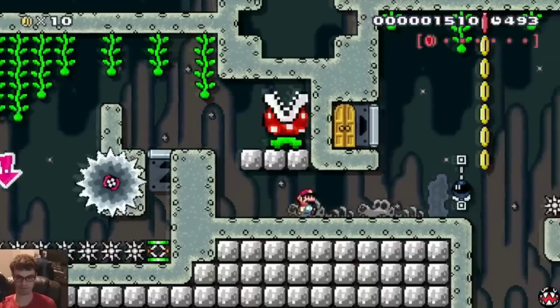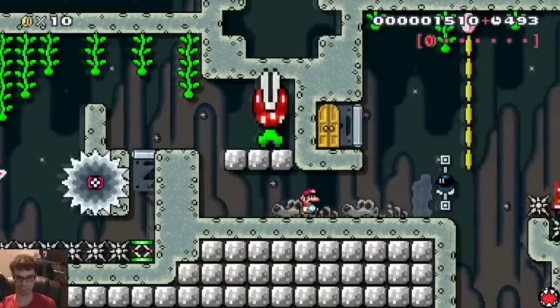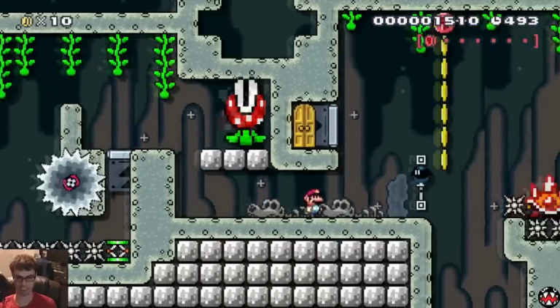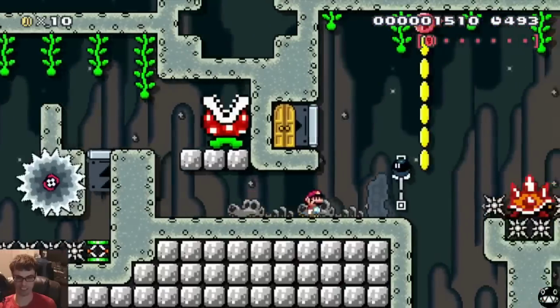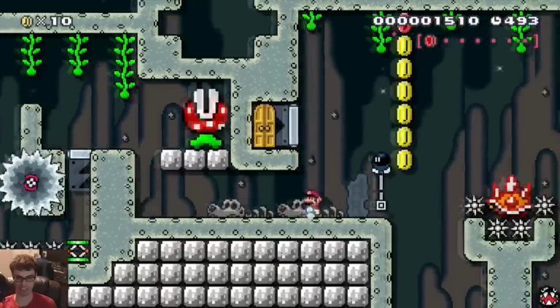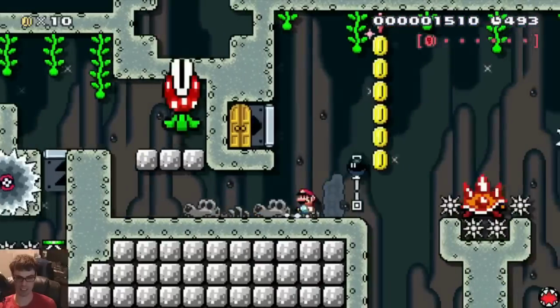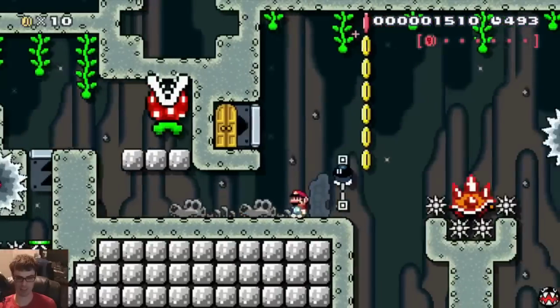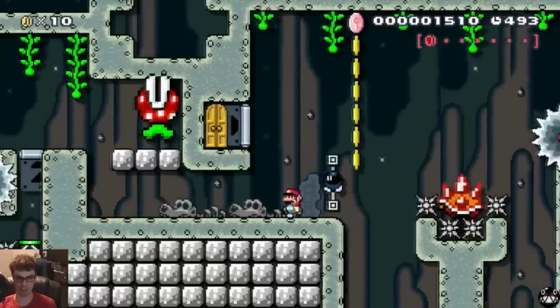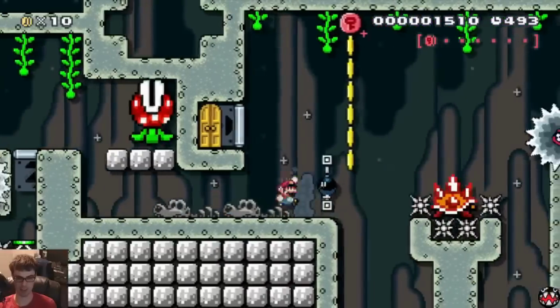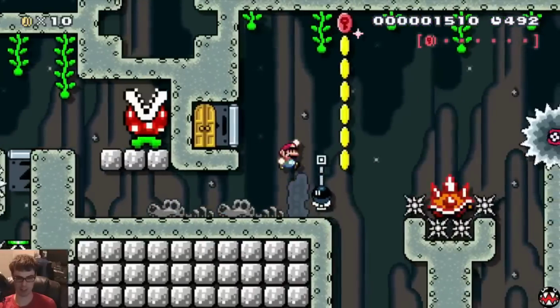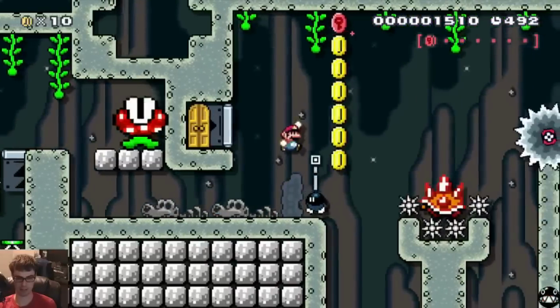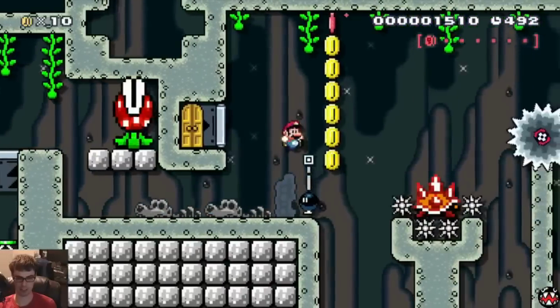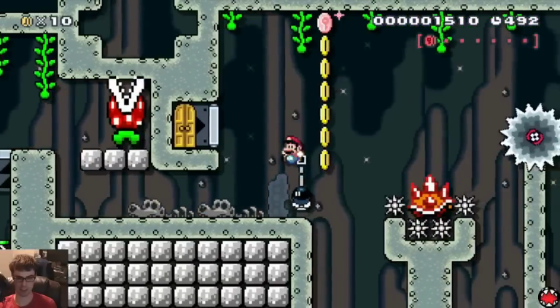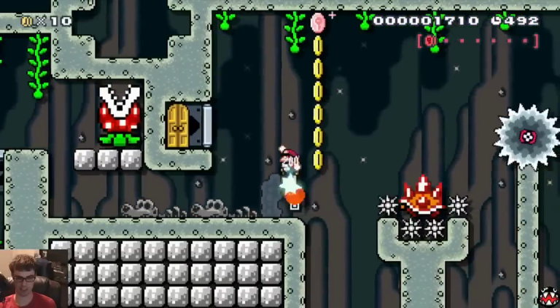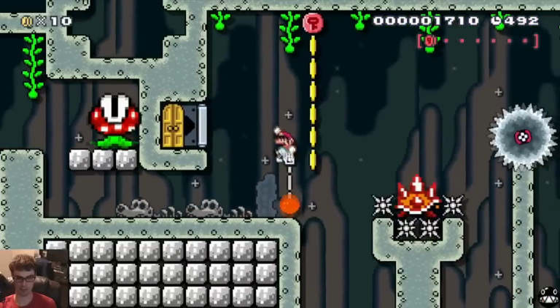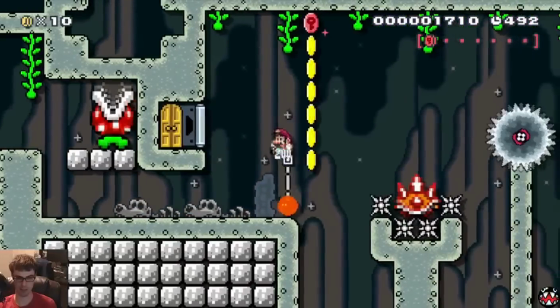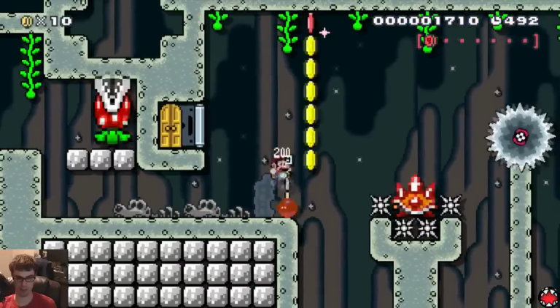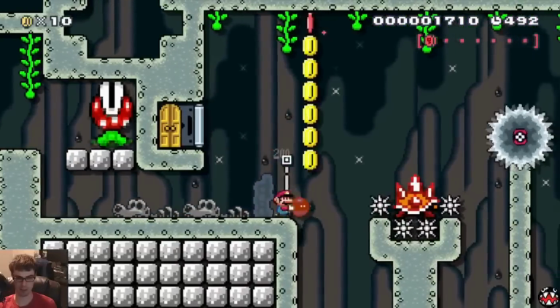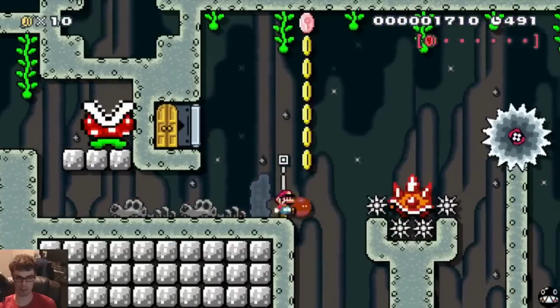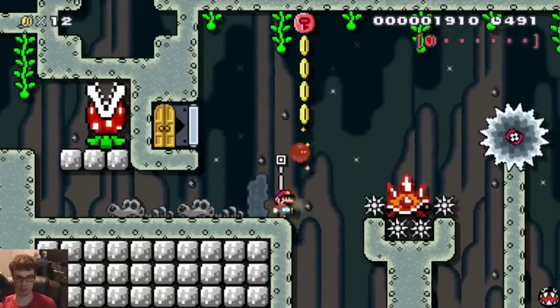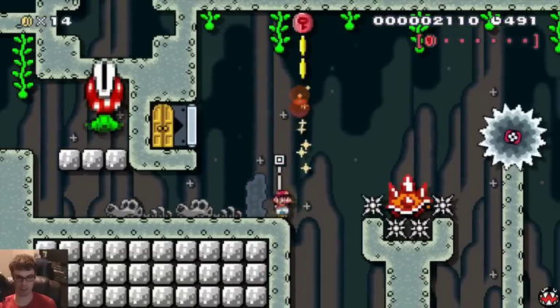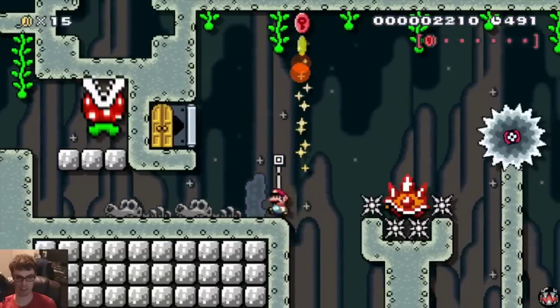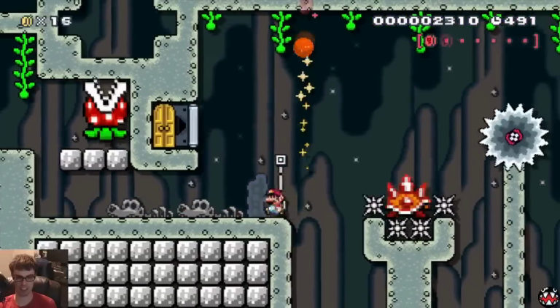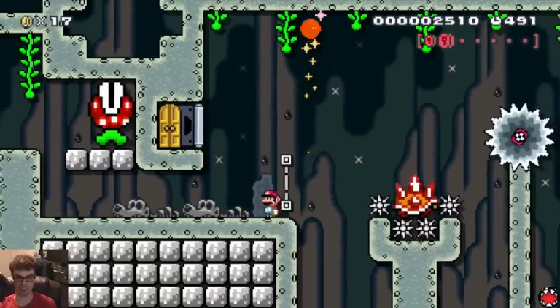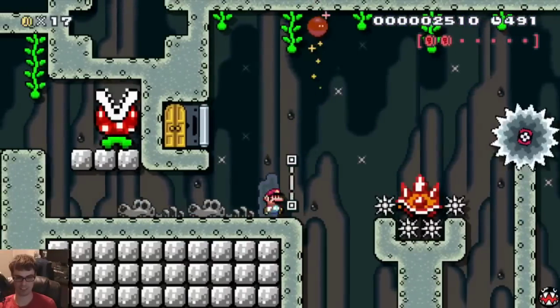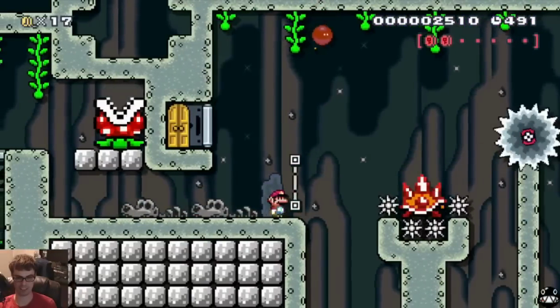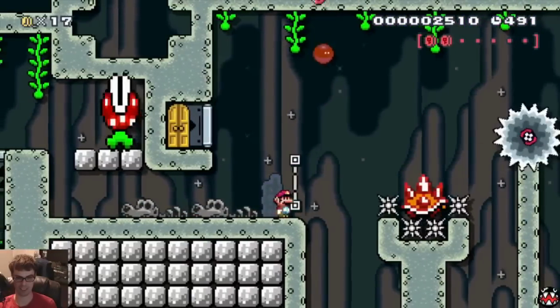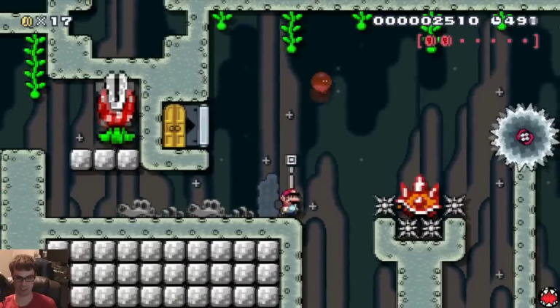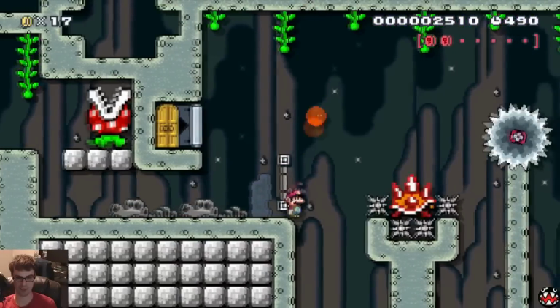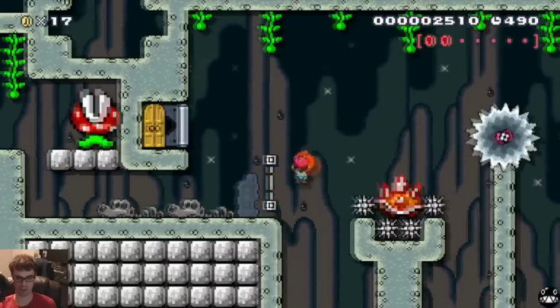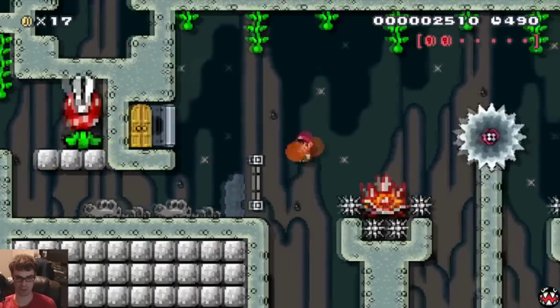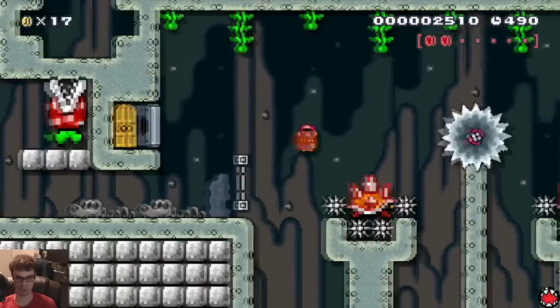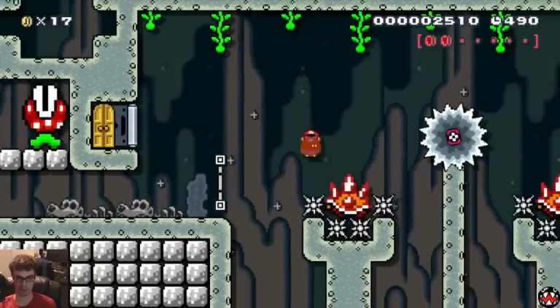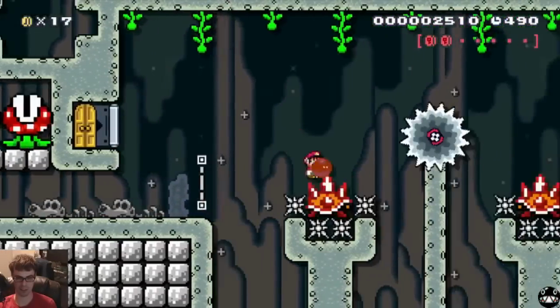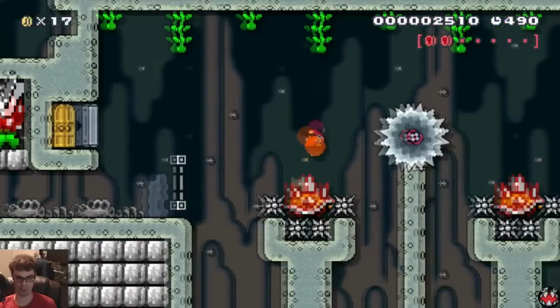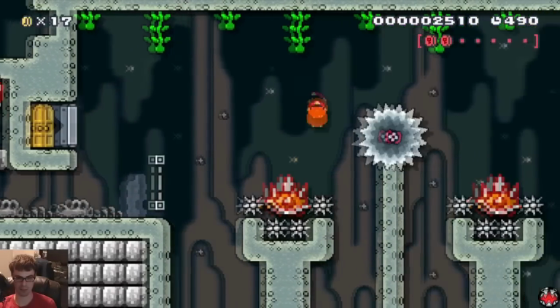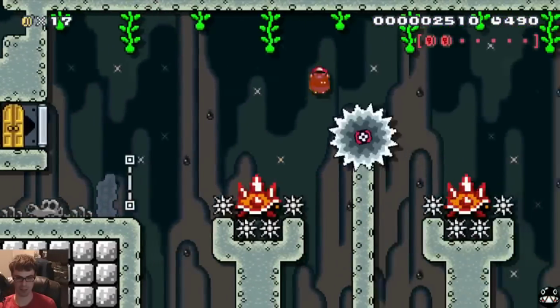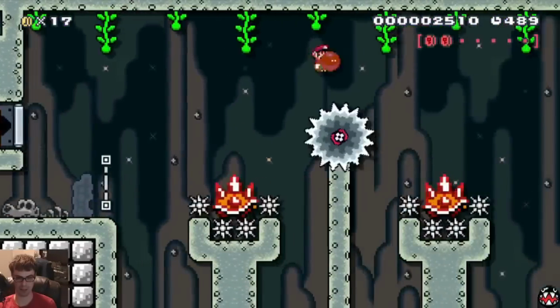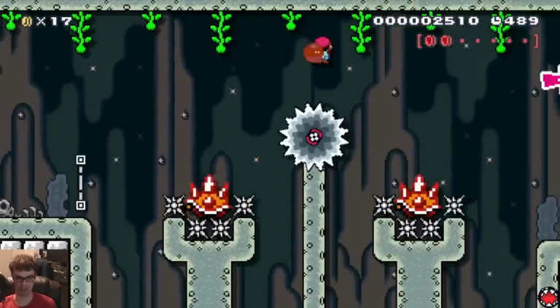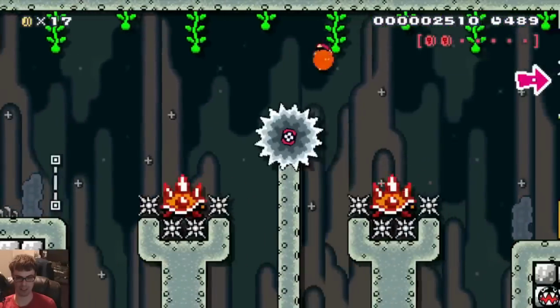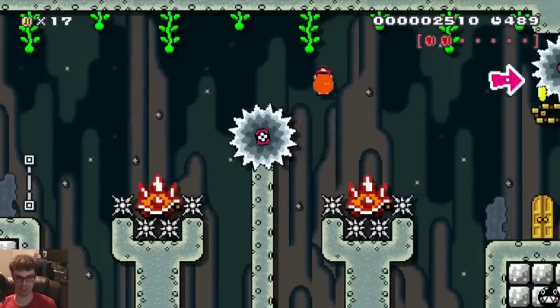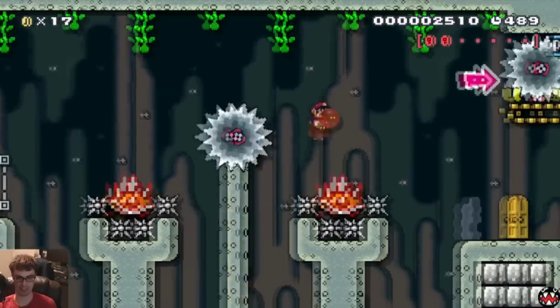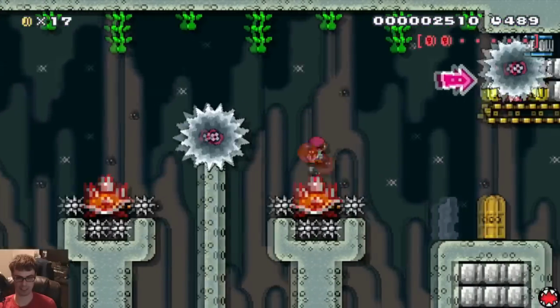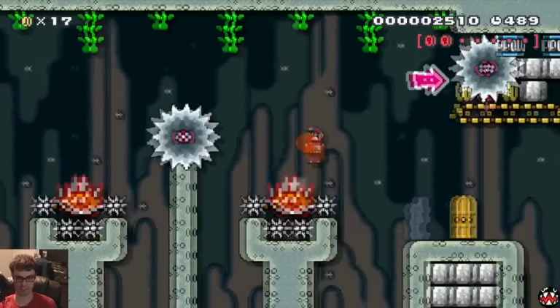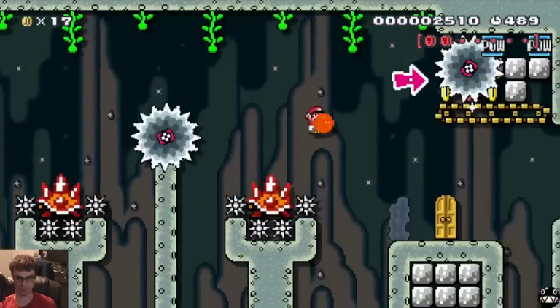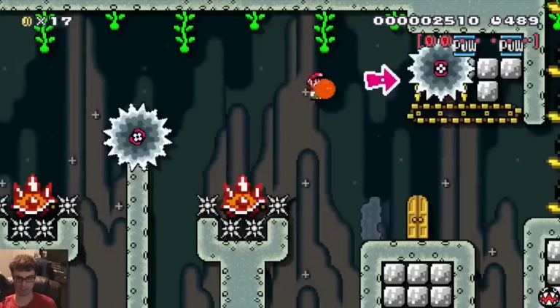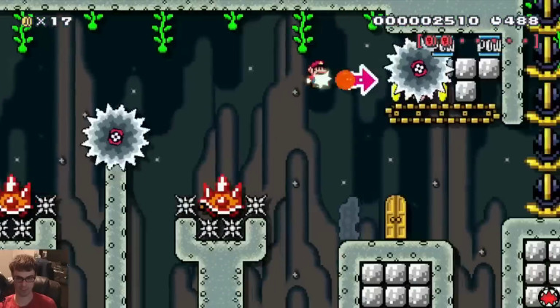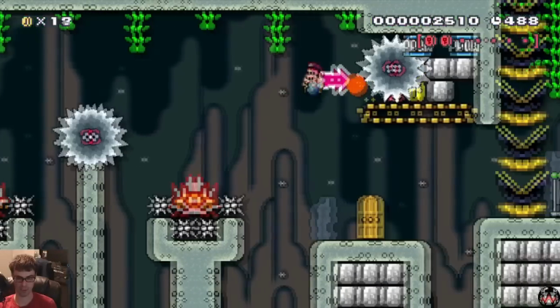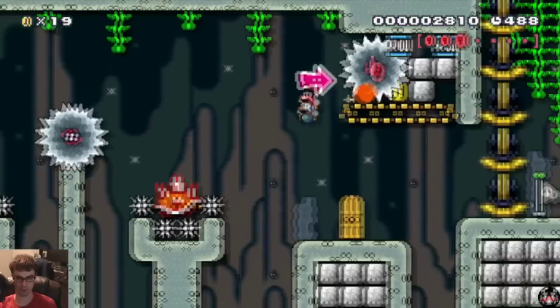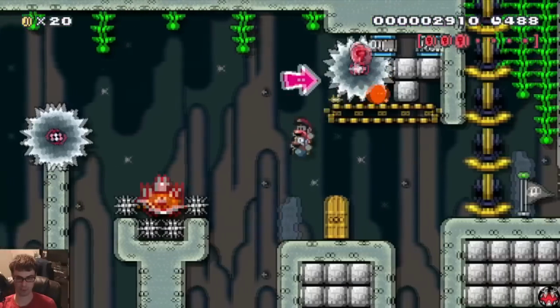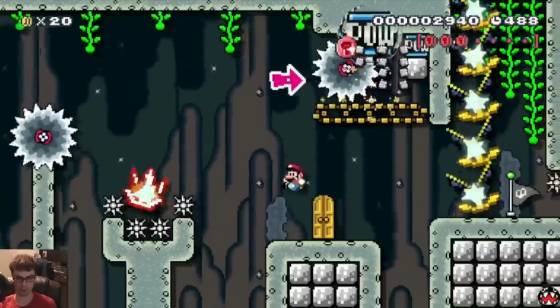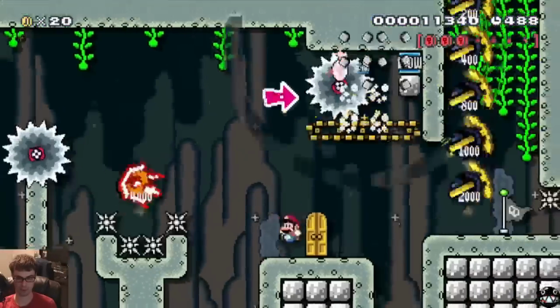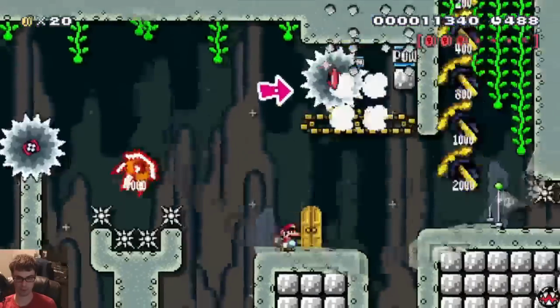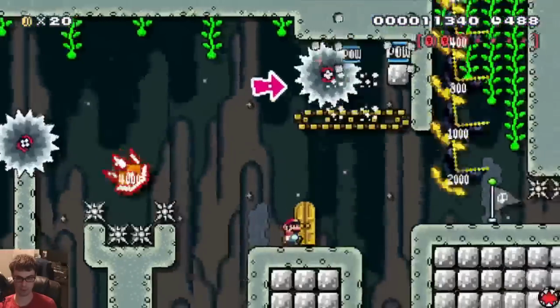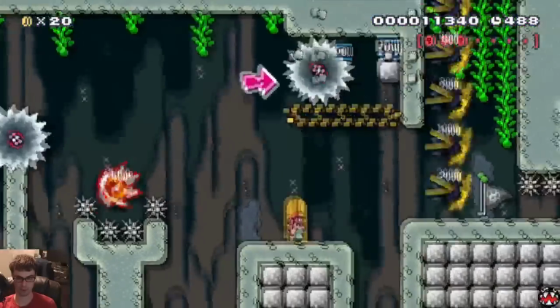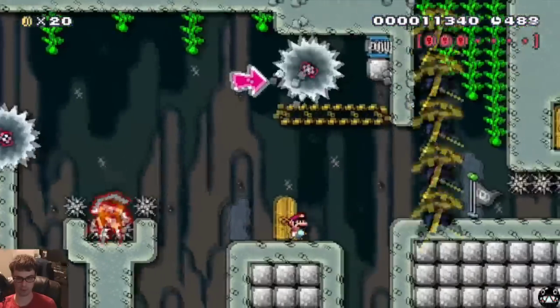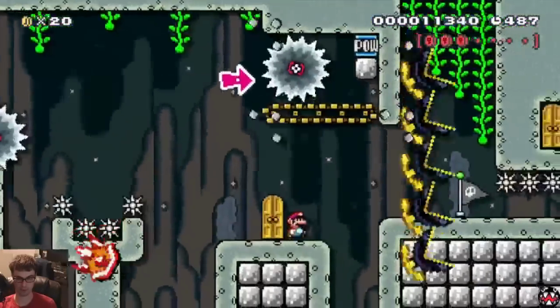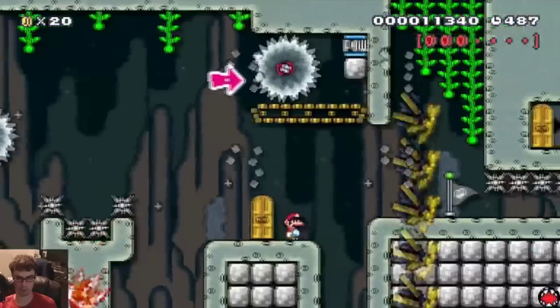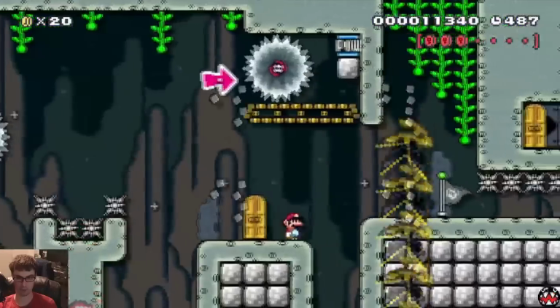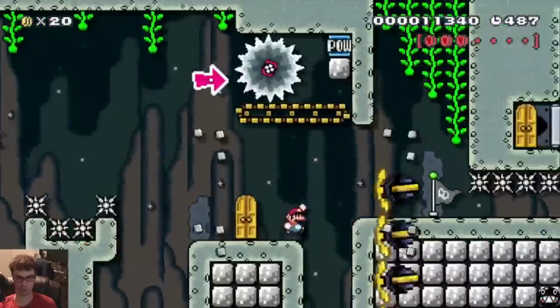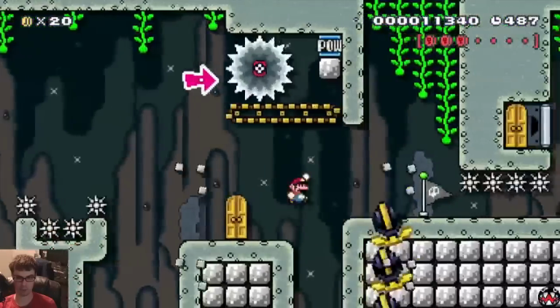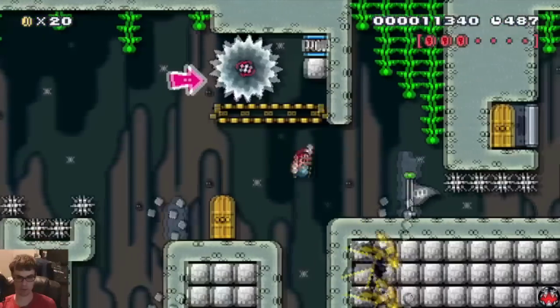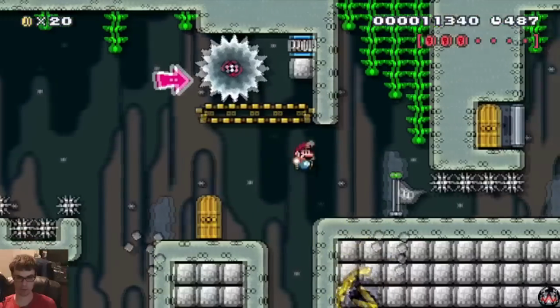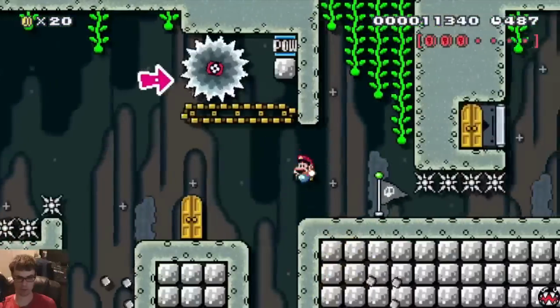So like up here you have to toss the bomb up, and this allows you to do a spin jump and grab it. You wouldn't be able to just do a spin jump with it otherwise.